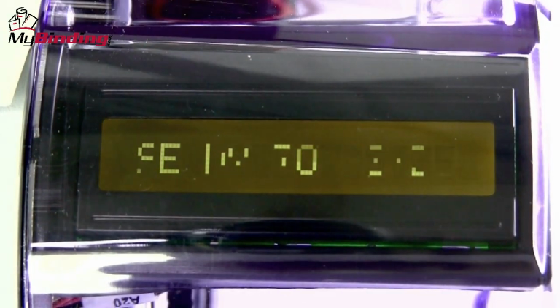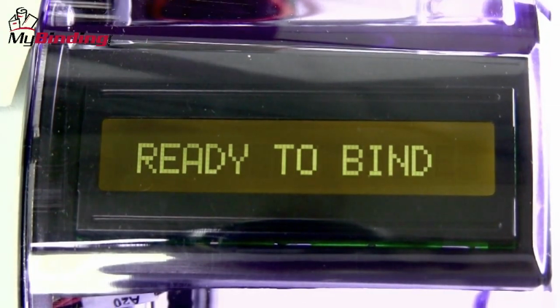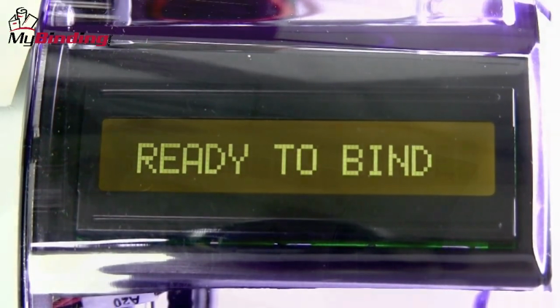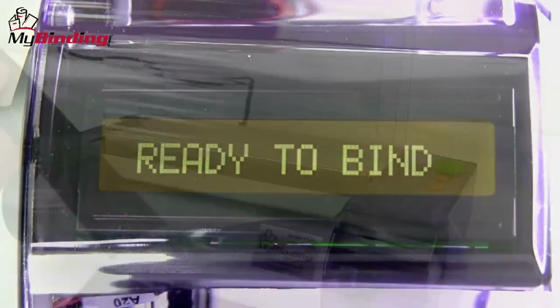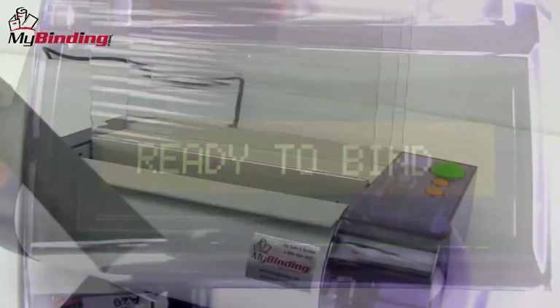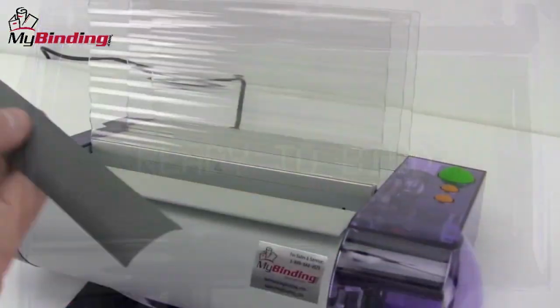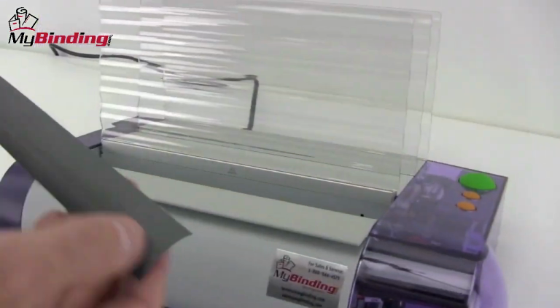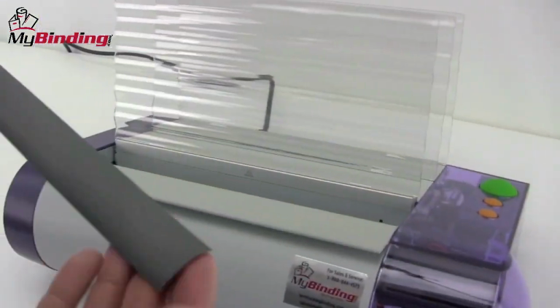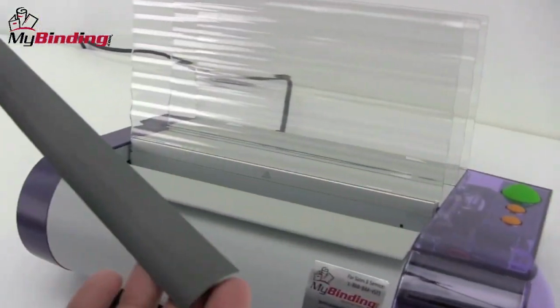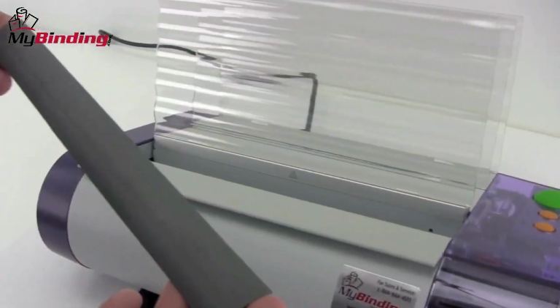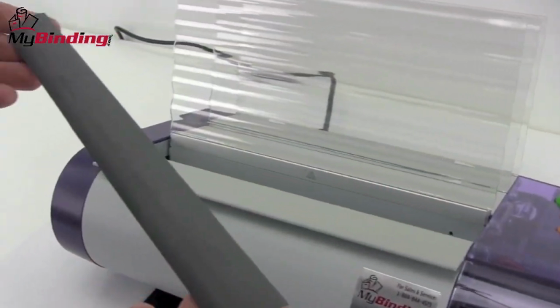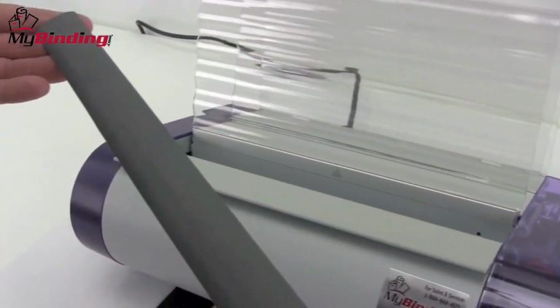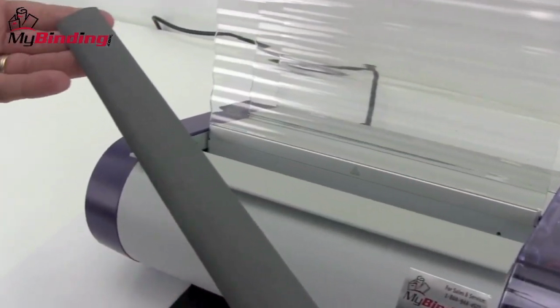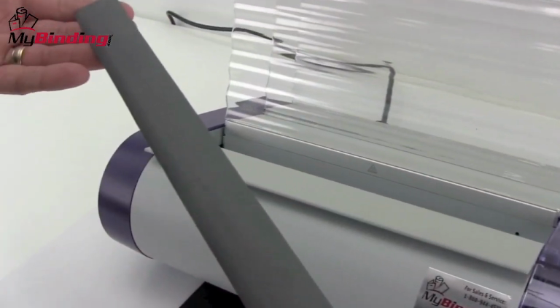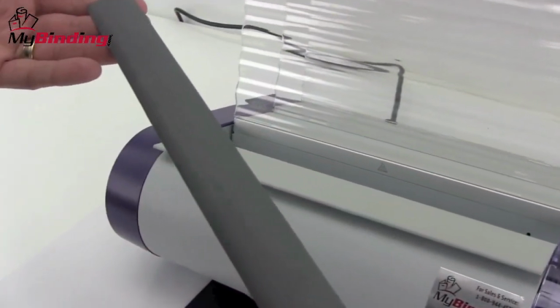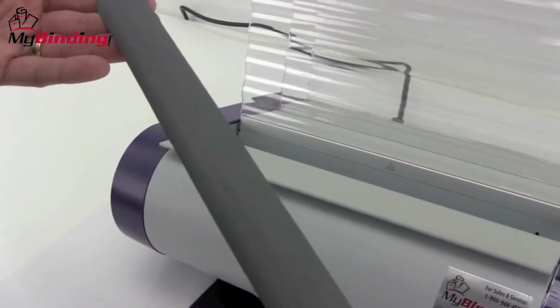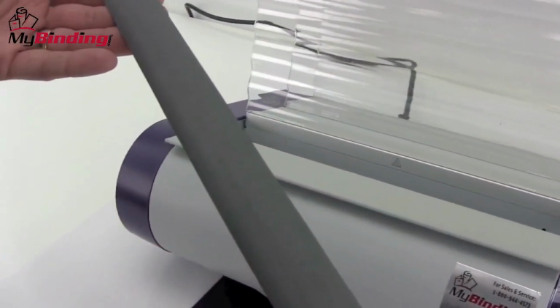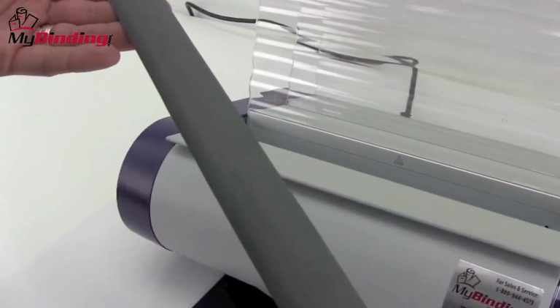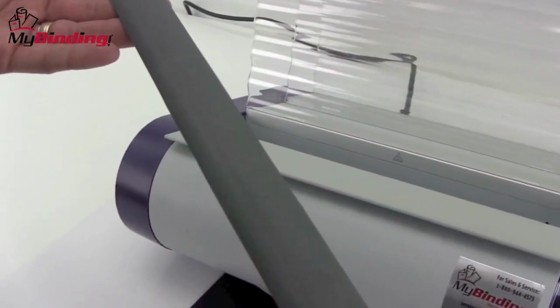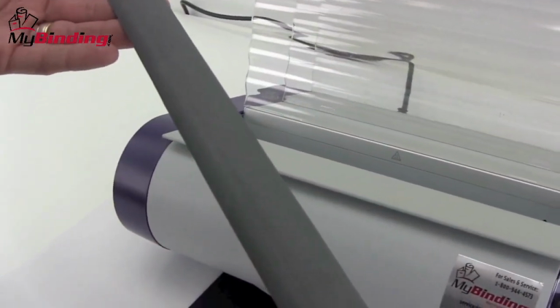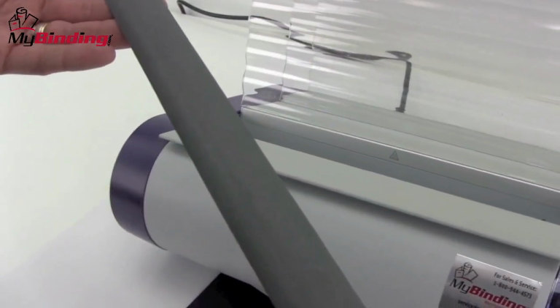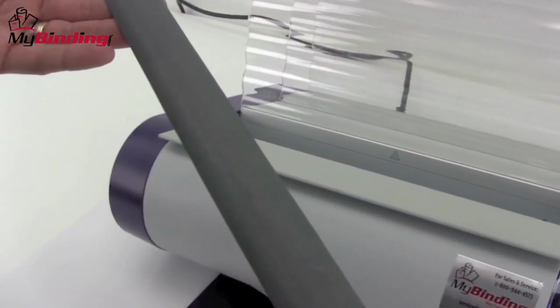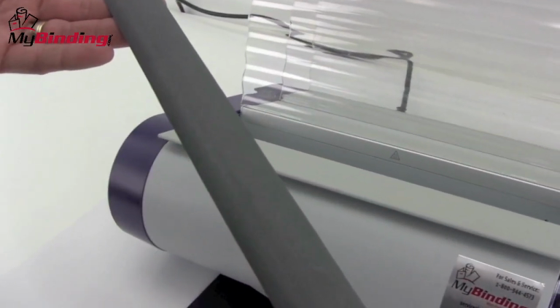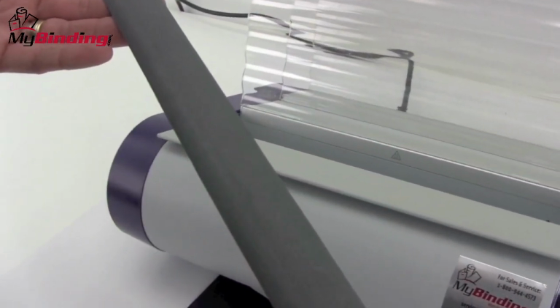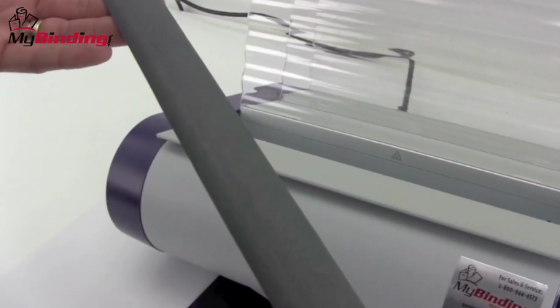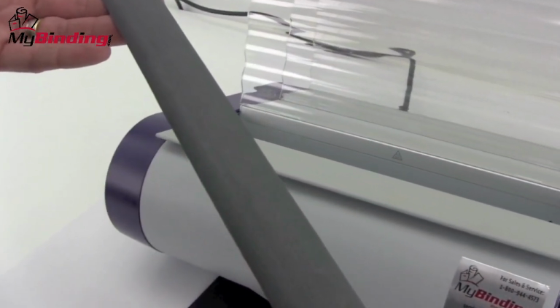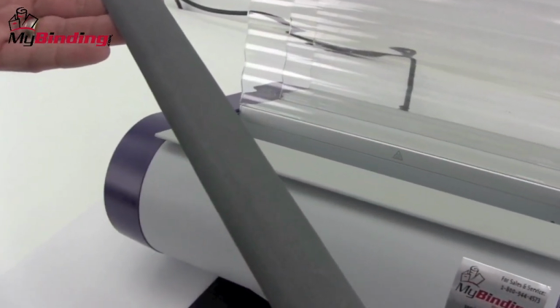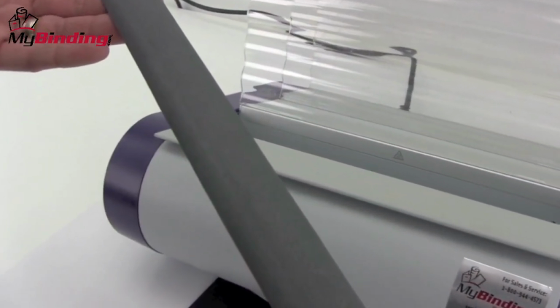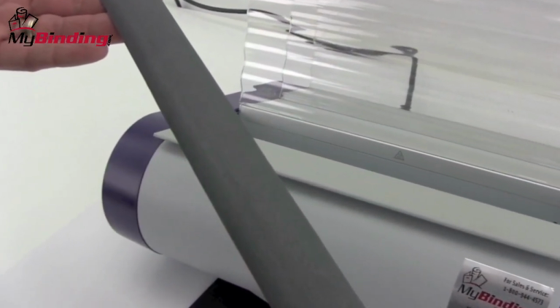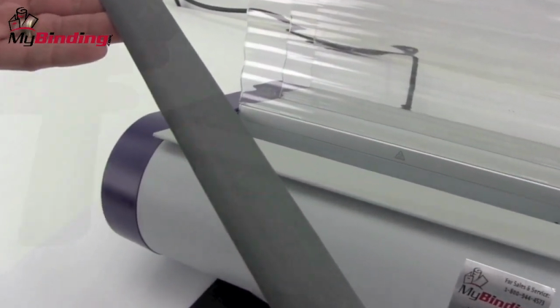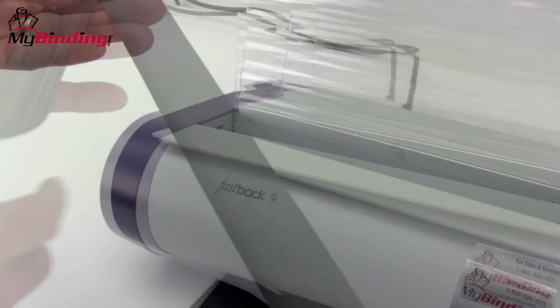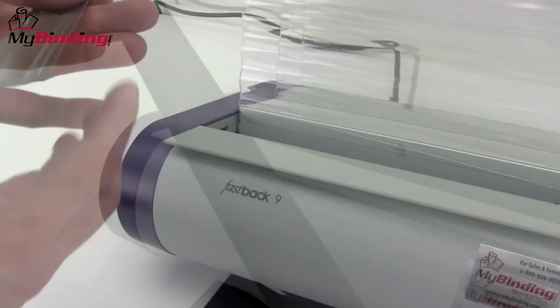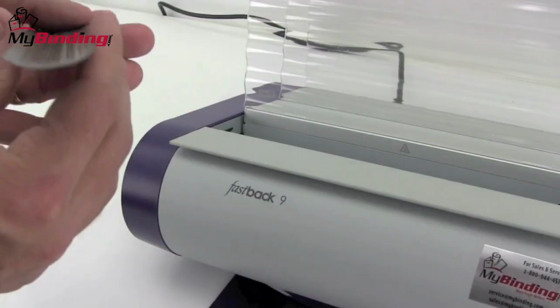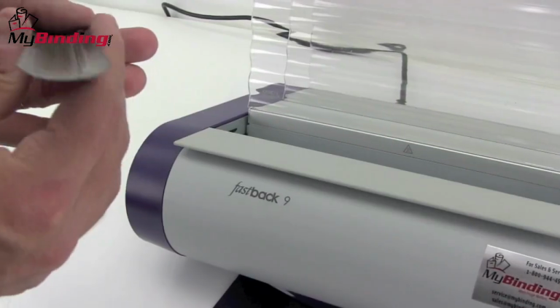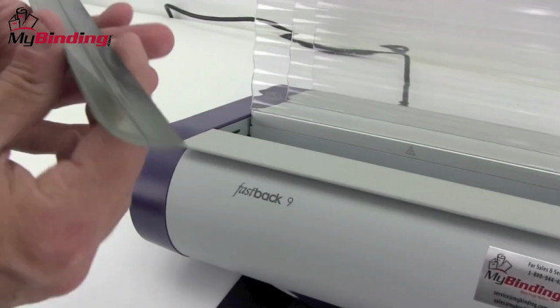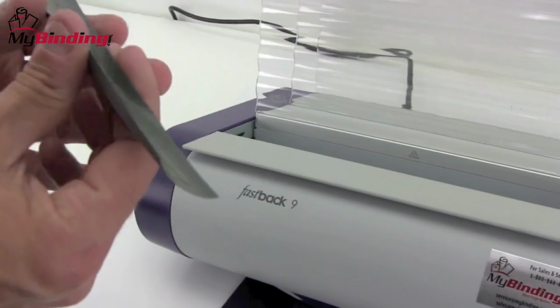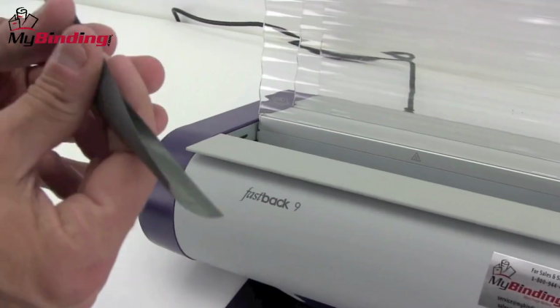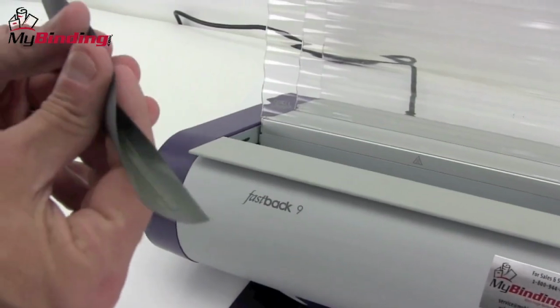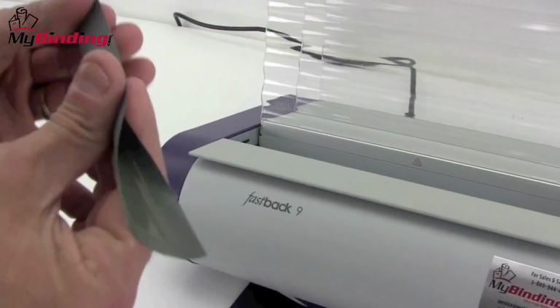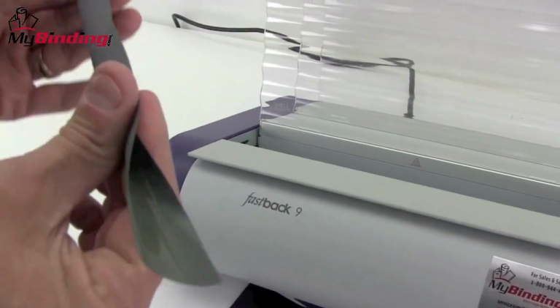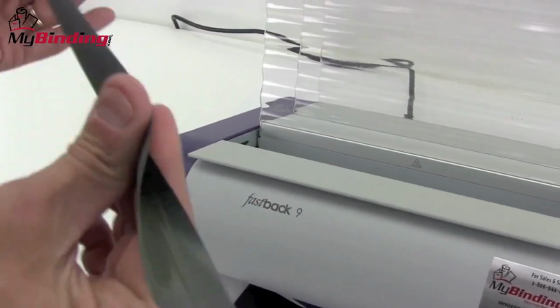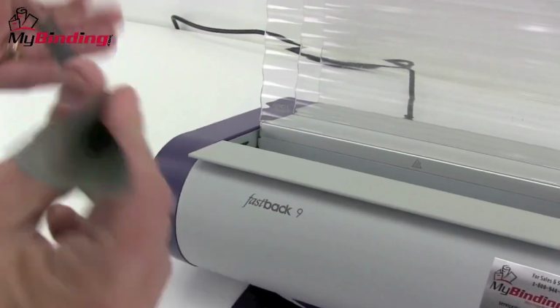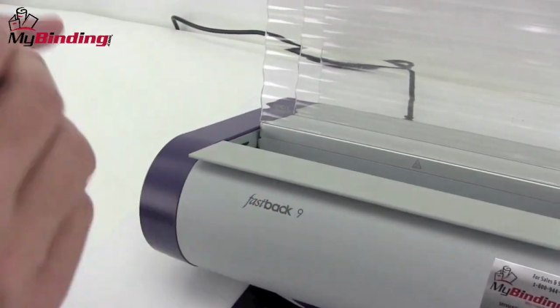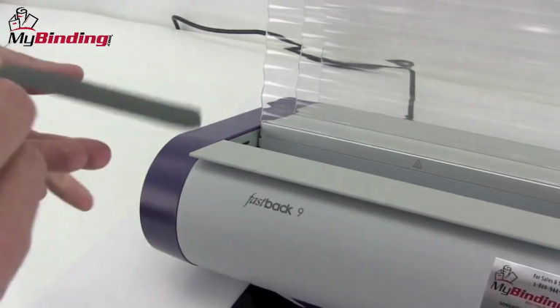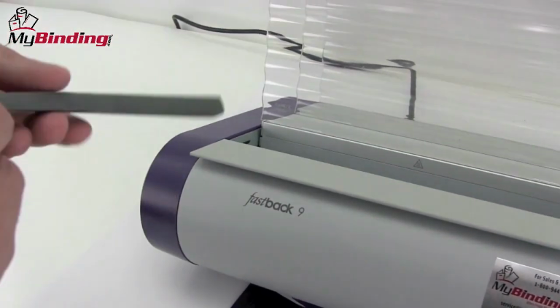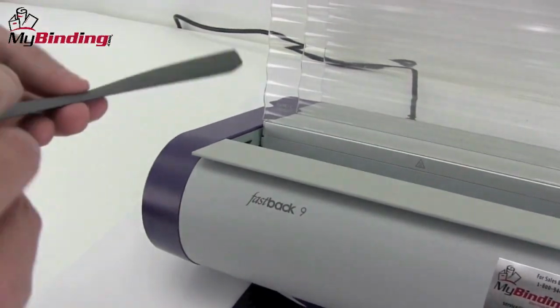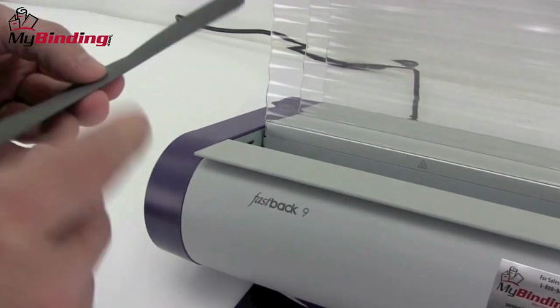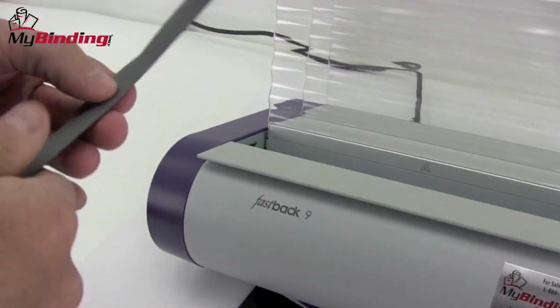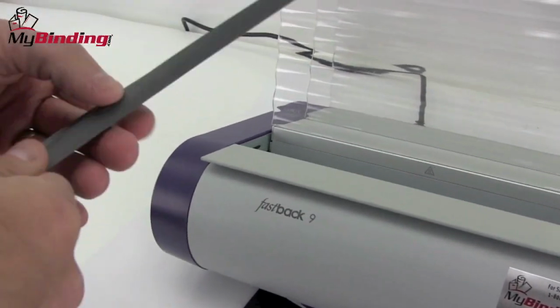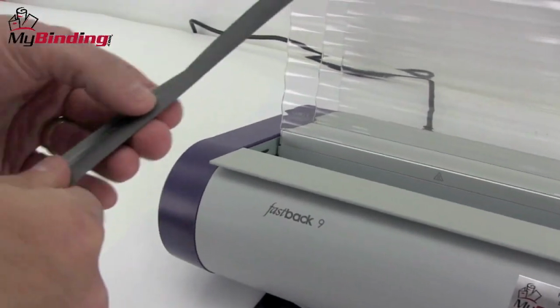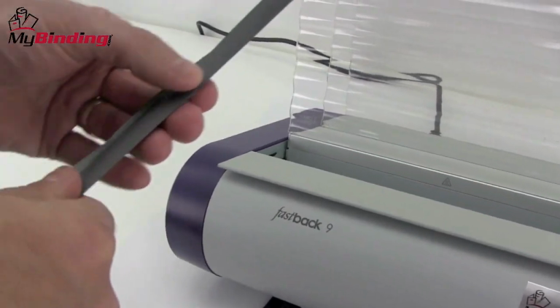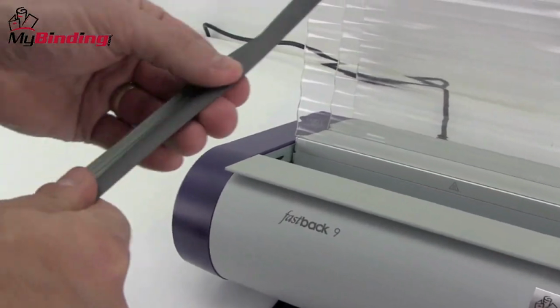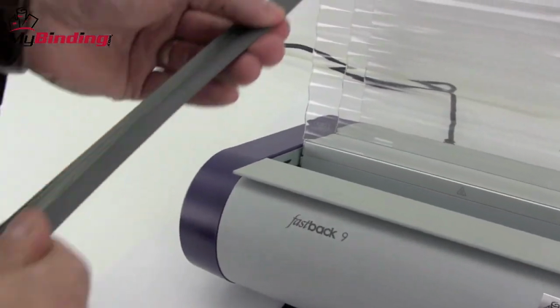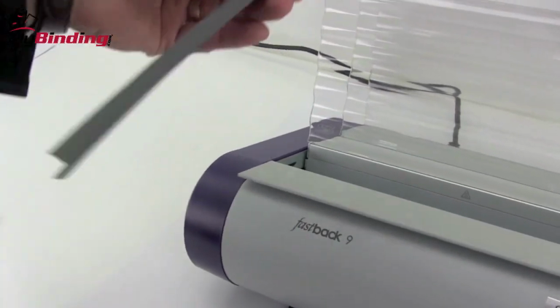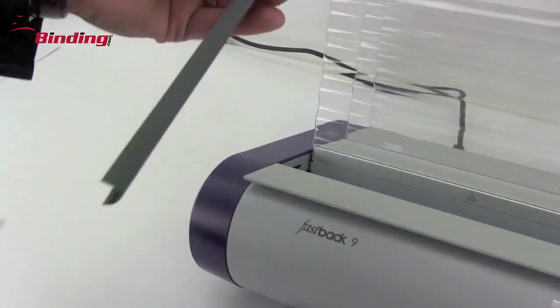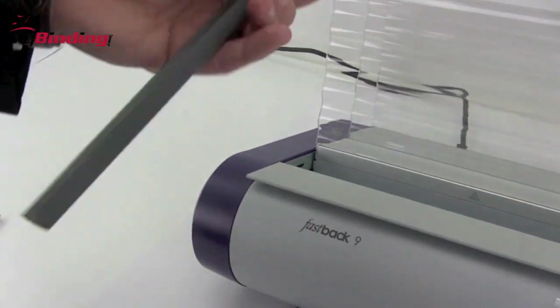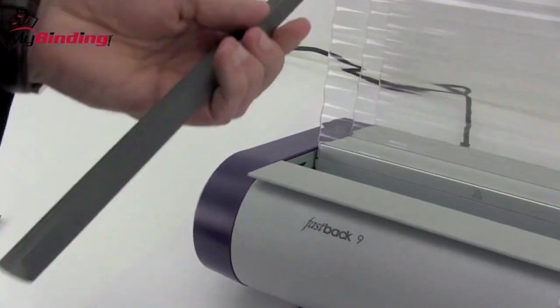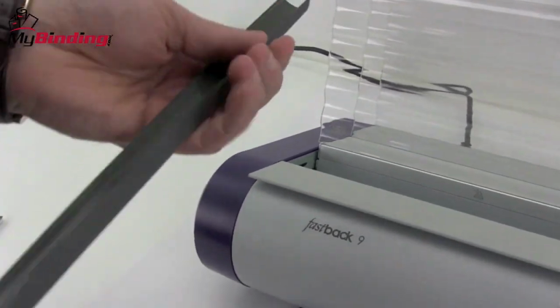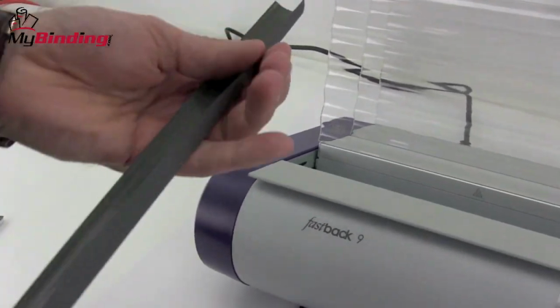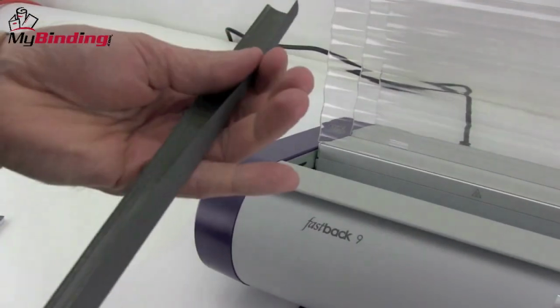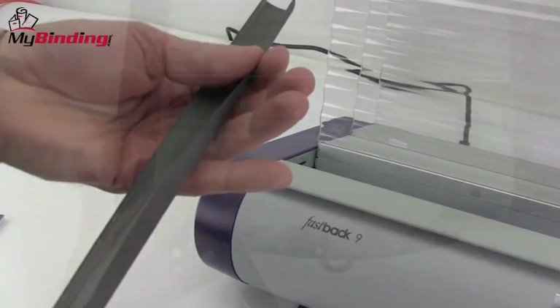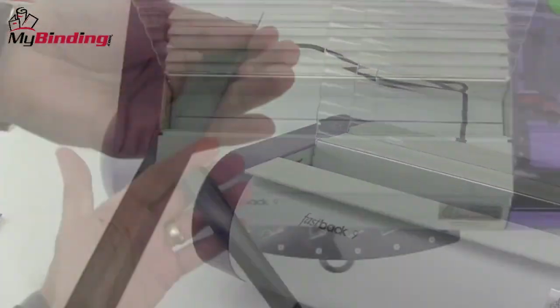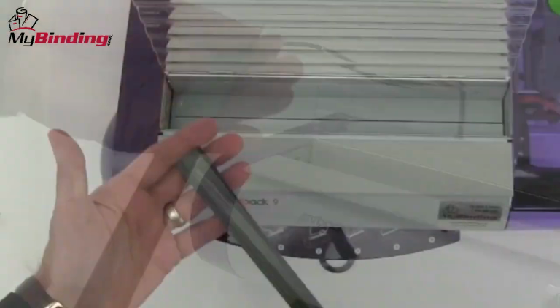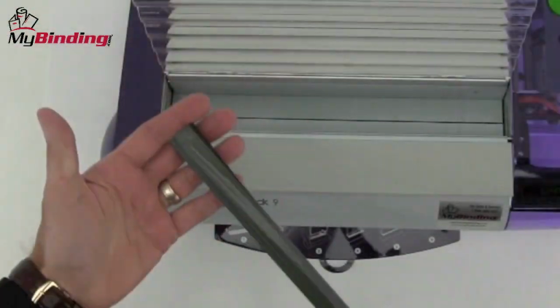The color is up to you. Once you've selected the color and size LX strip you'll be using, it's time to crease it and place it into the machine, adhesive side up.